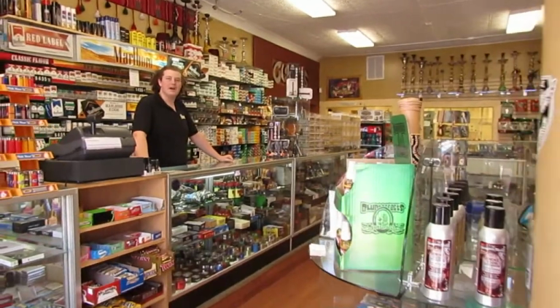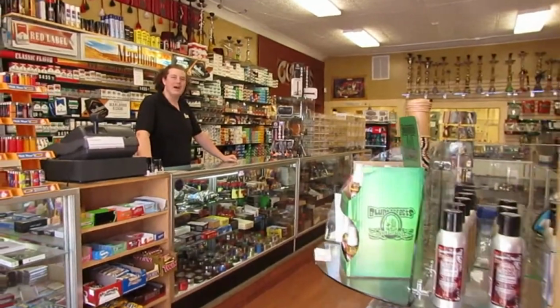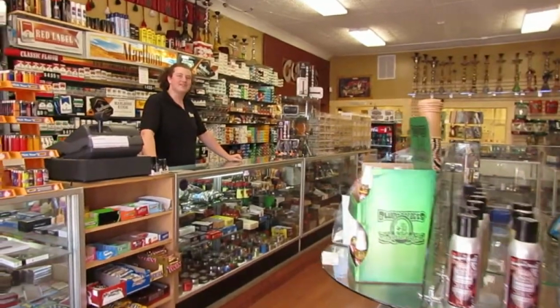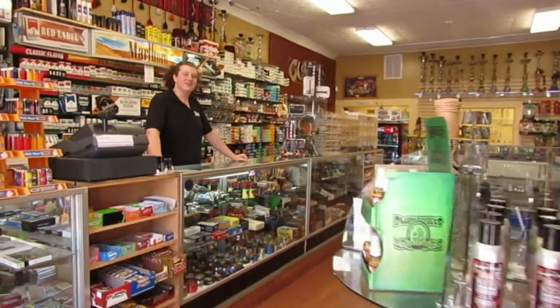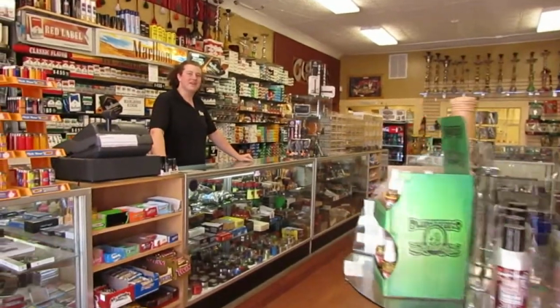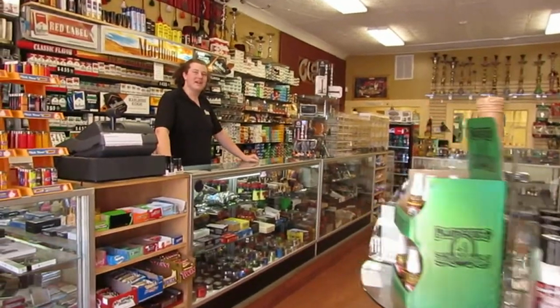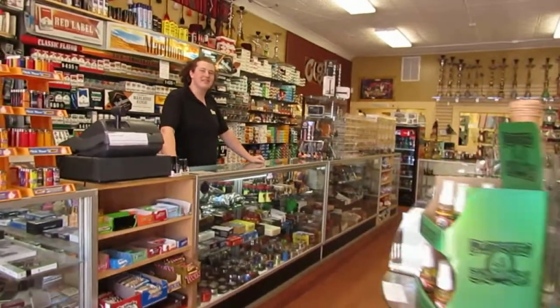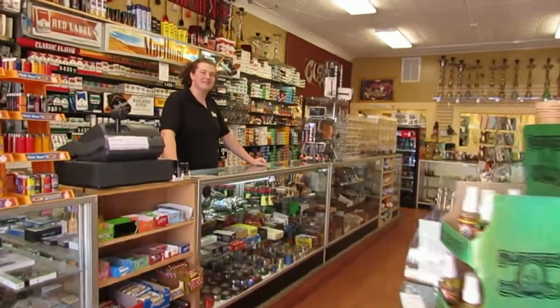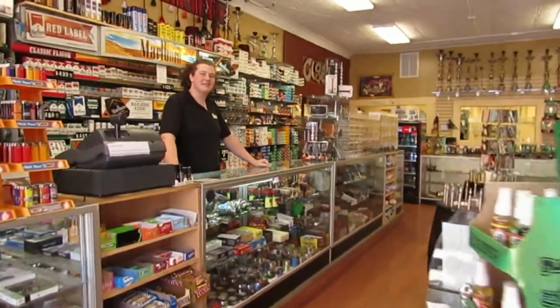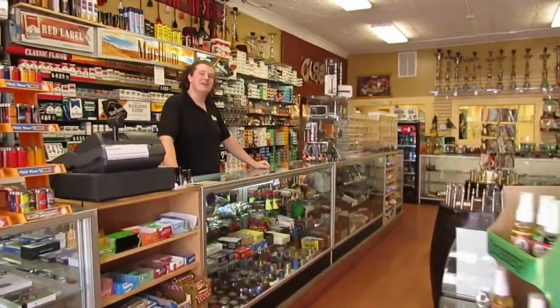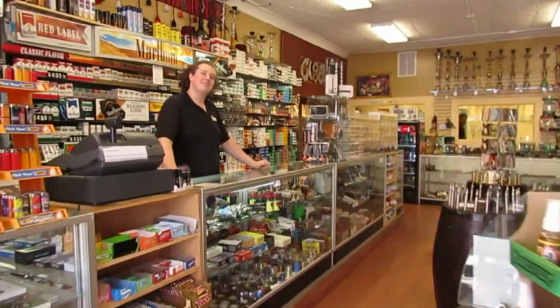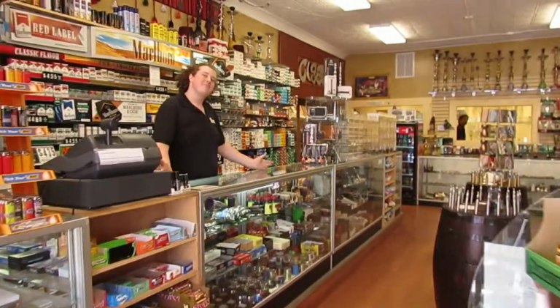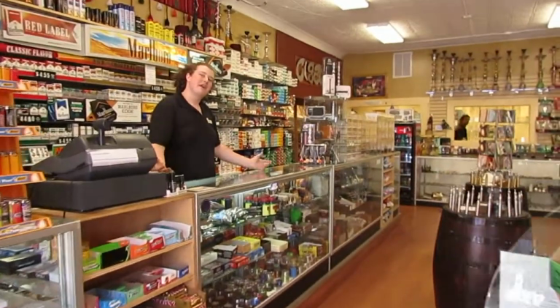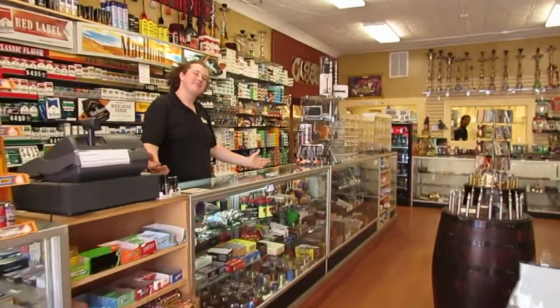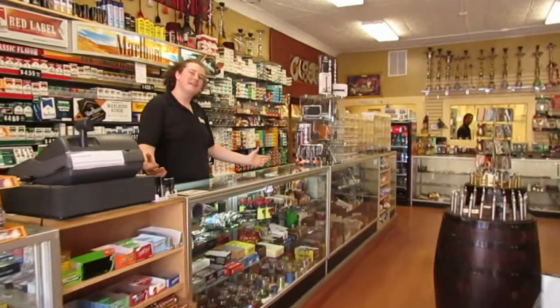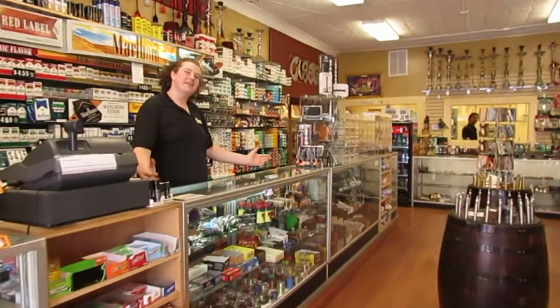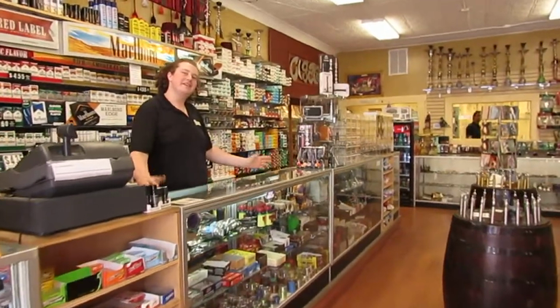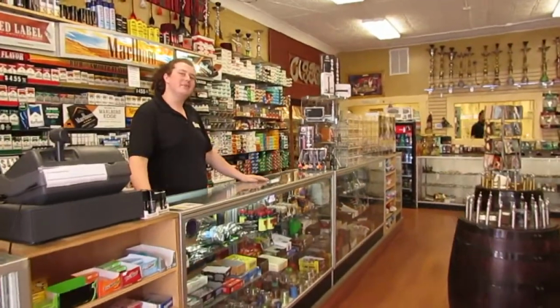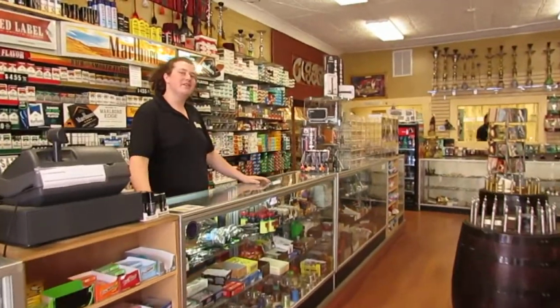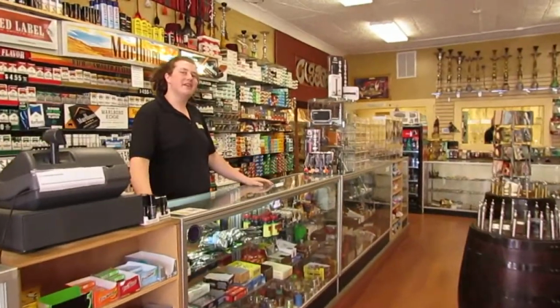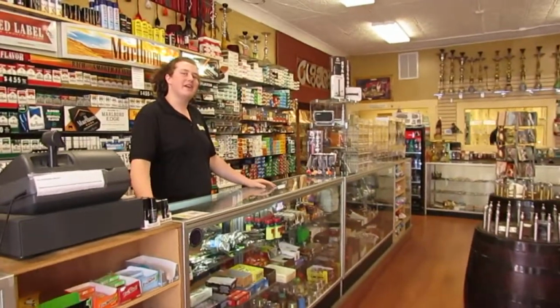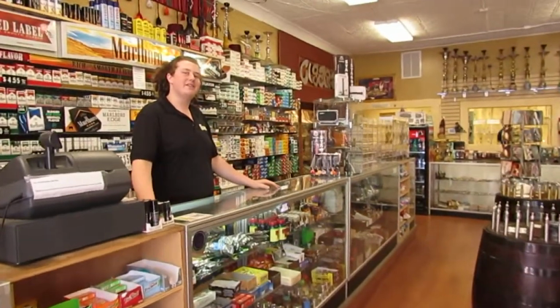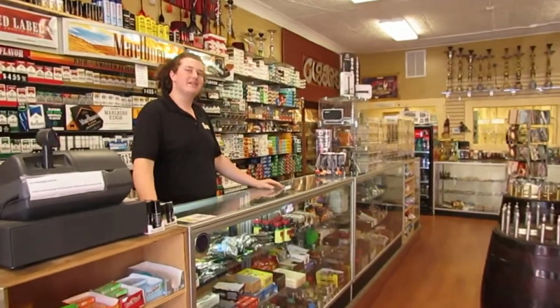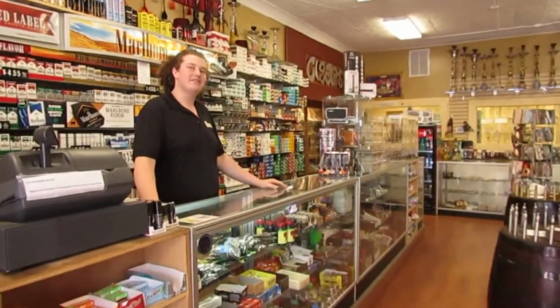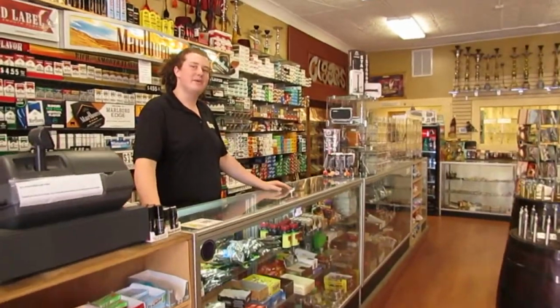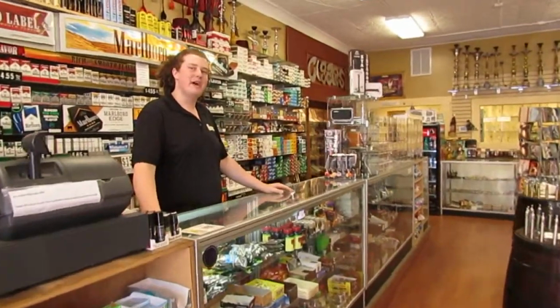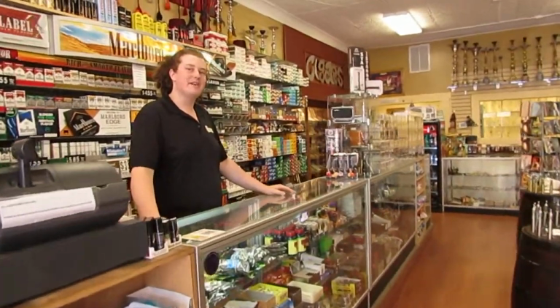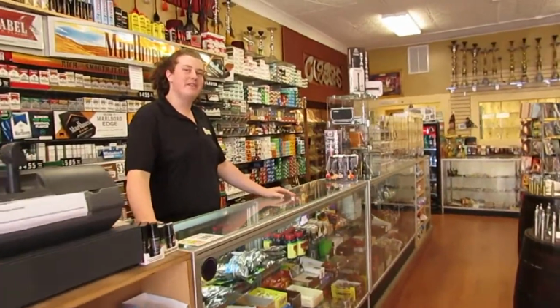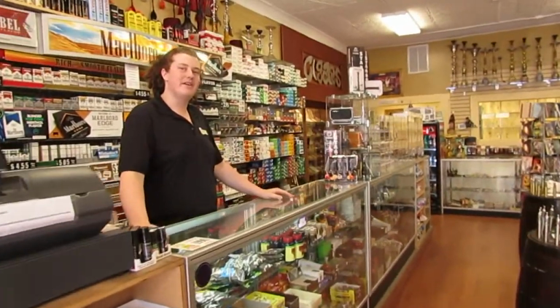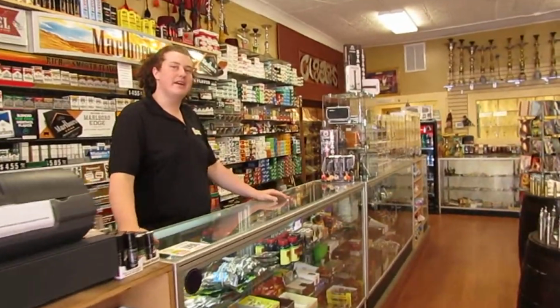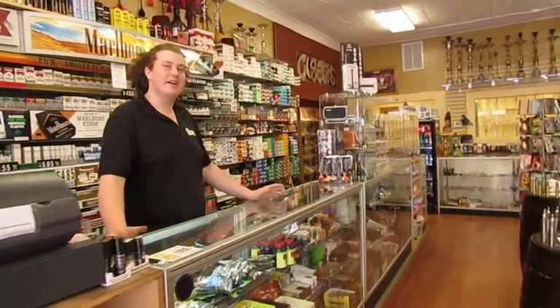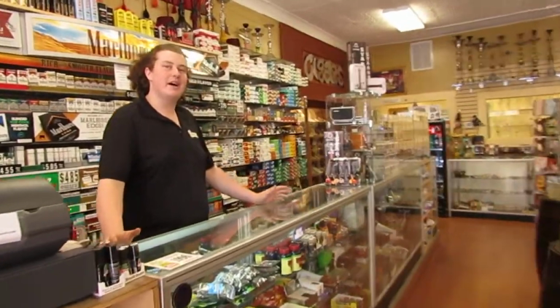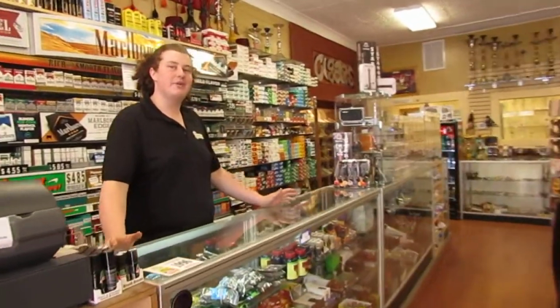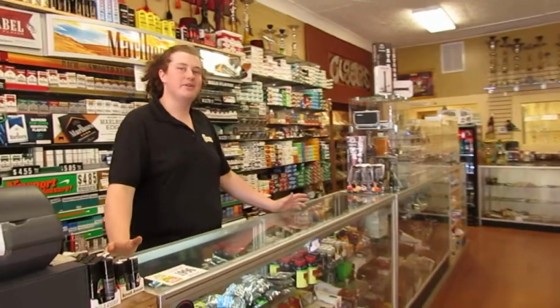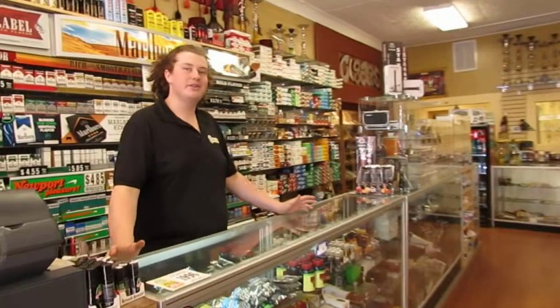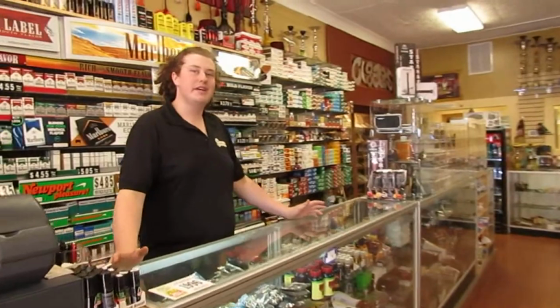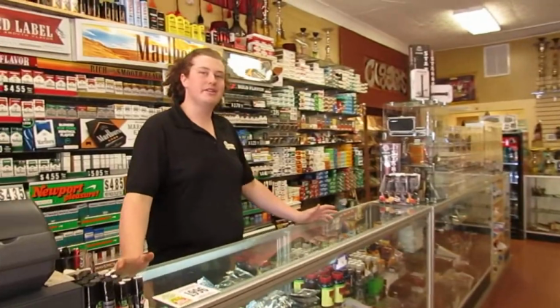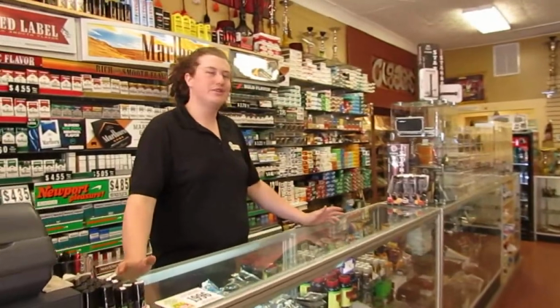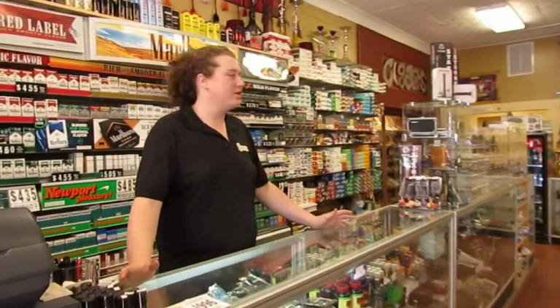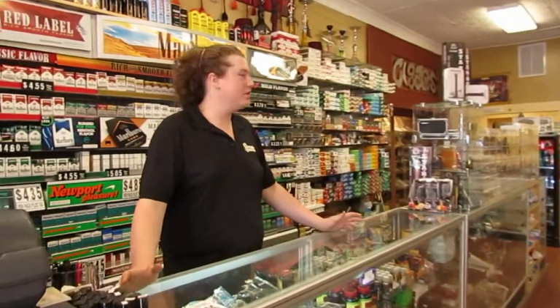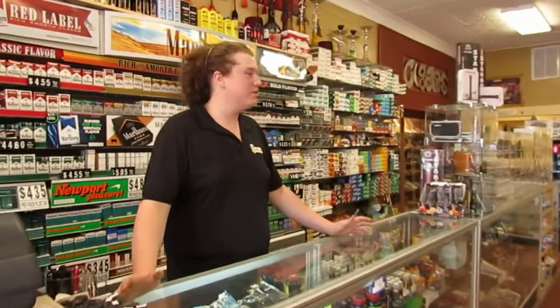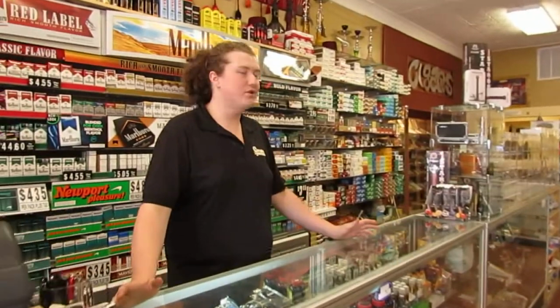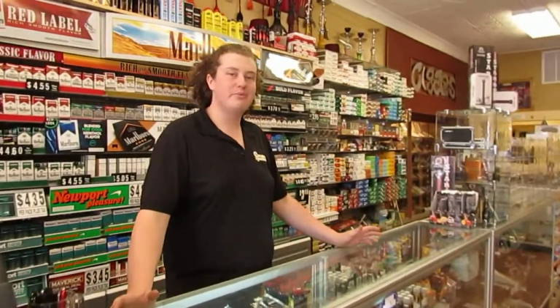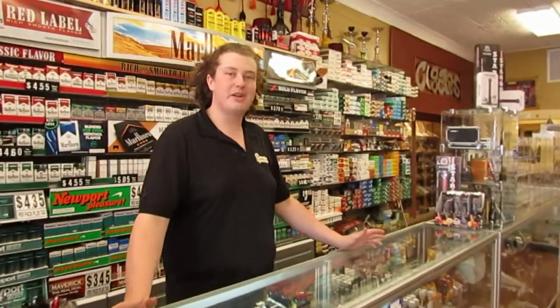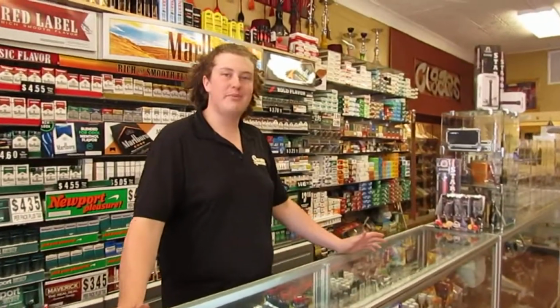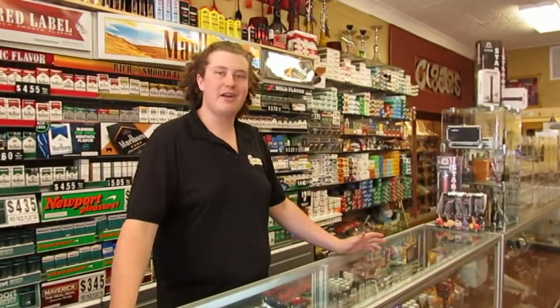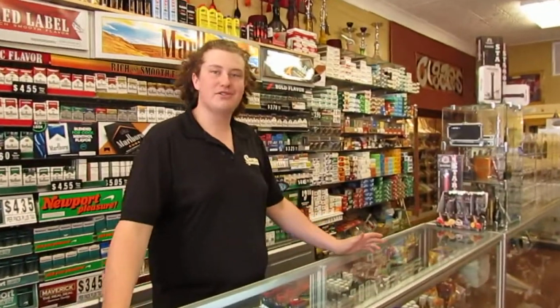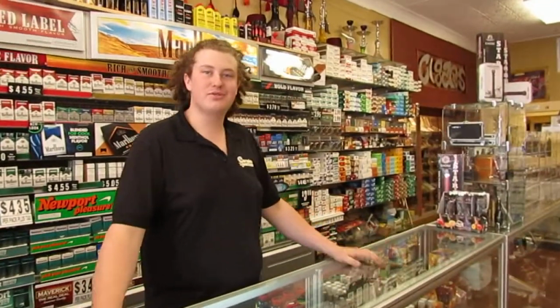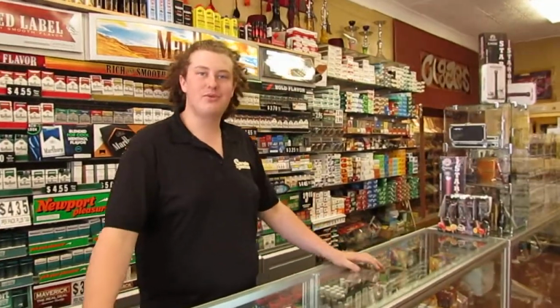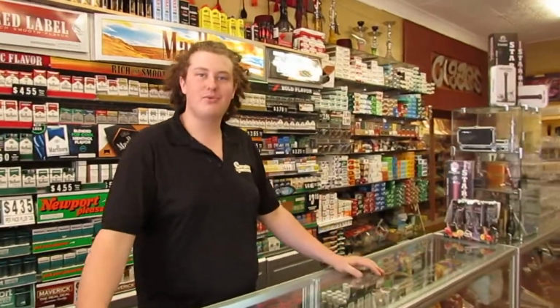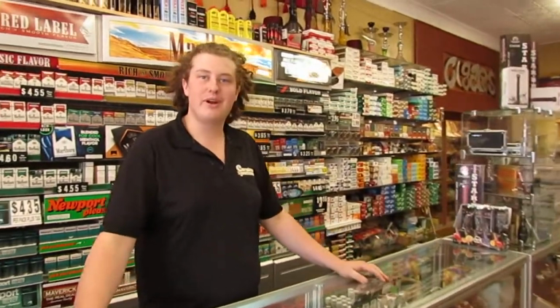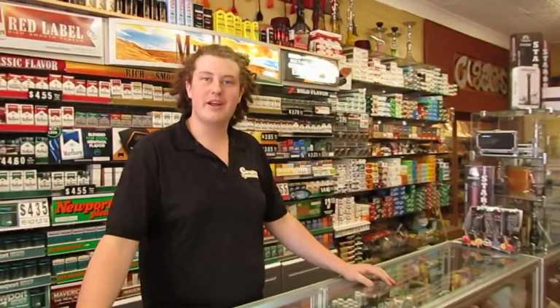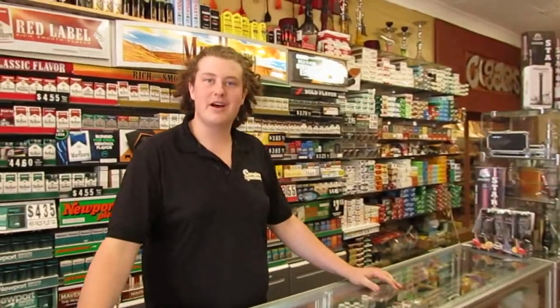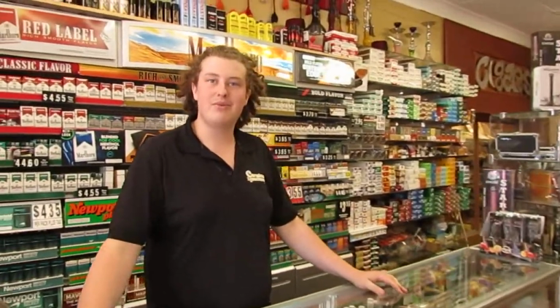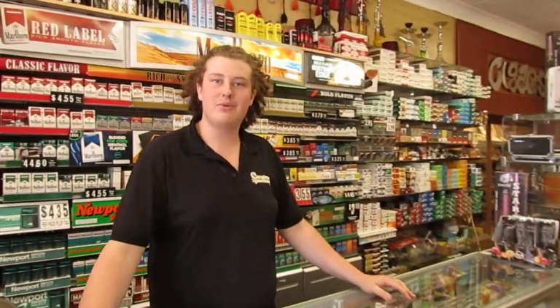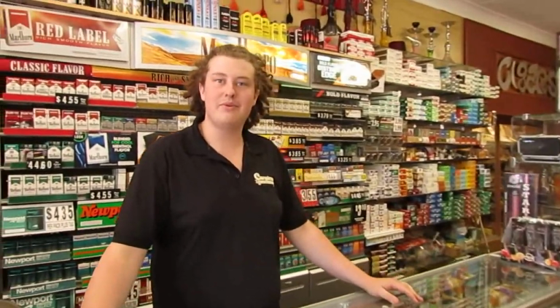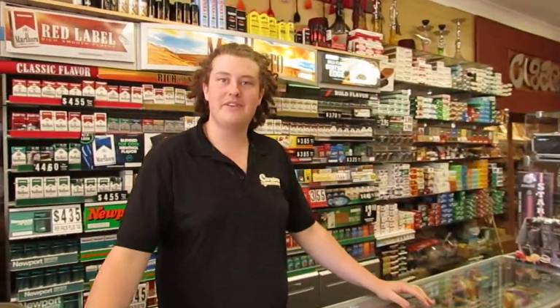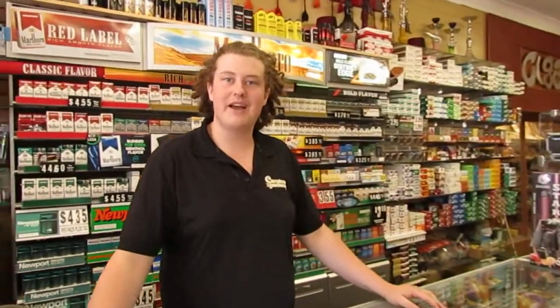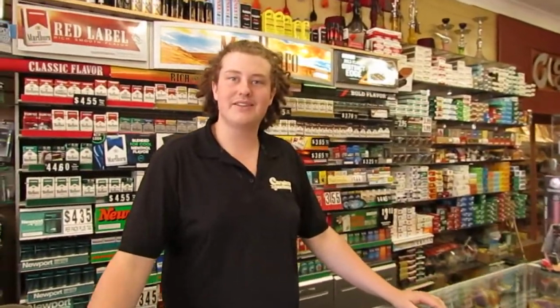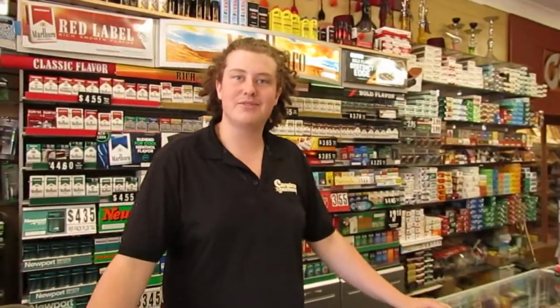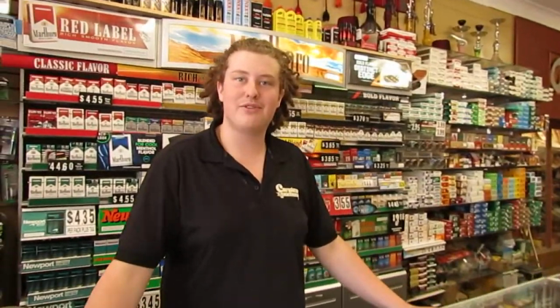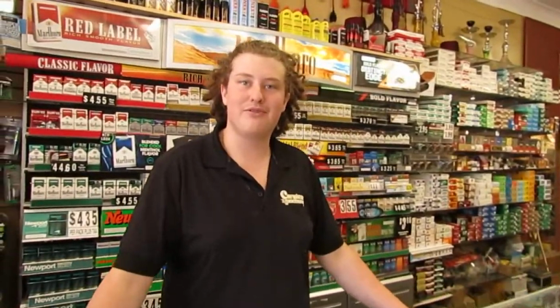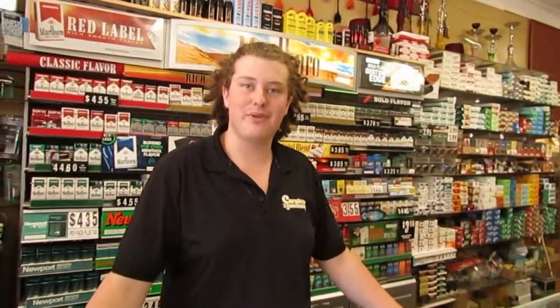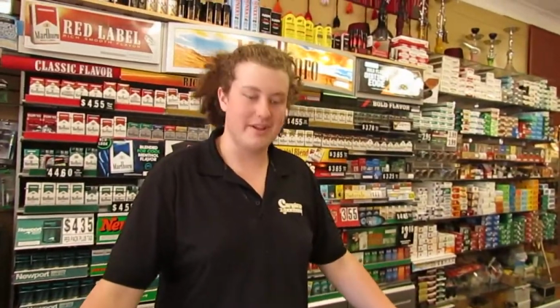How's it going guys? My name is Ian. I'm here at Carytown Tobacco and I'm here today to show you a little bit about our store, what we've got in store for you.